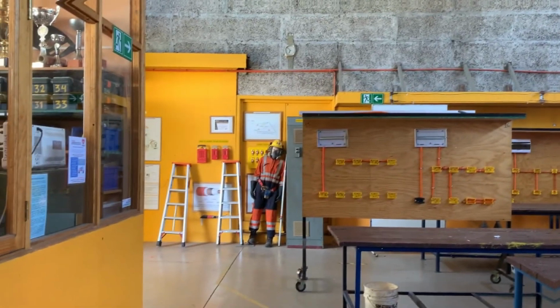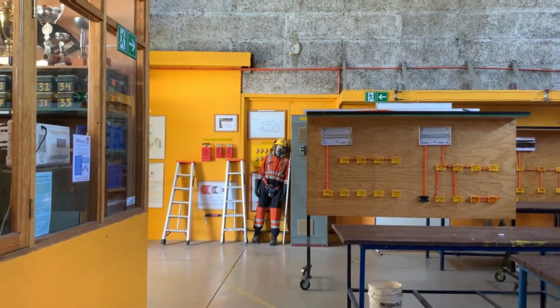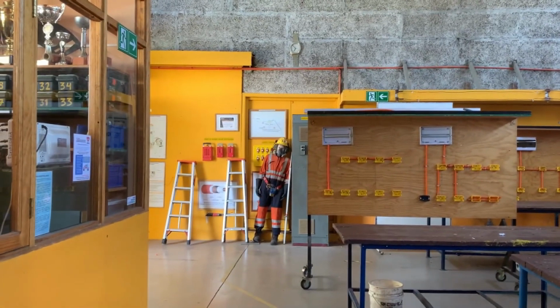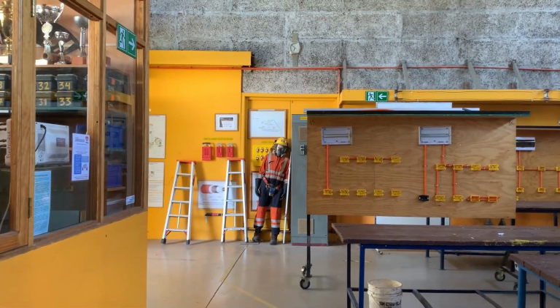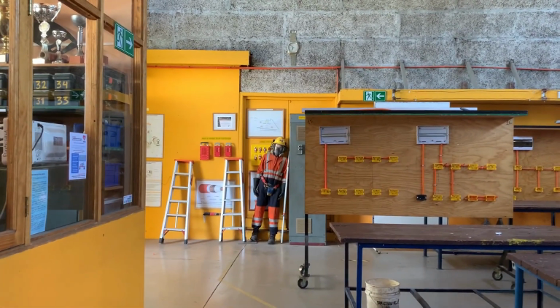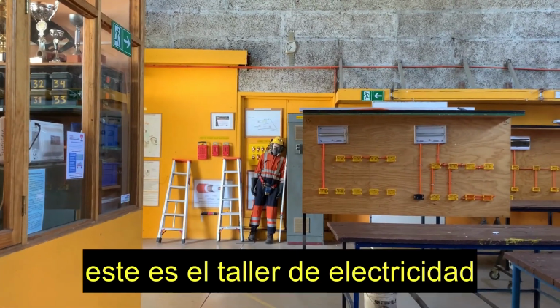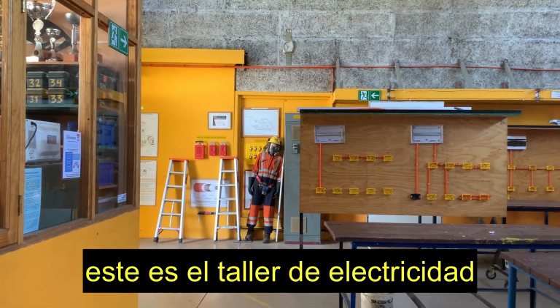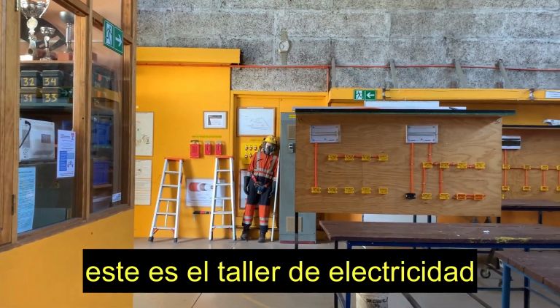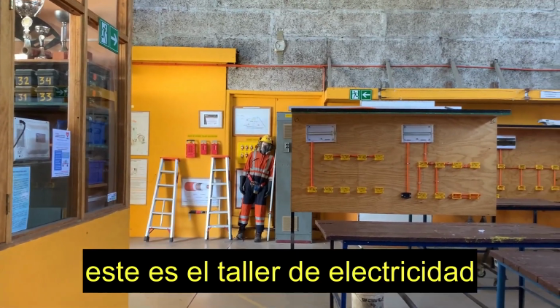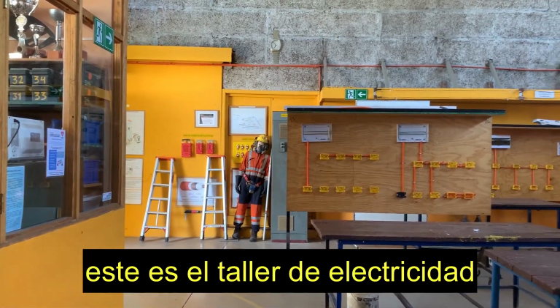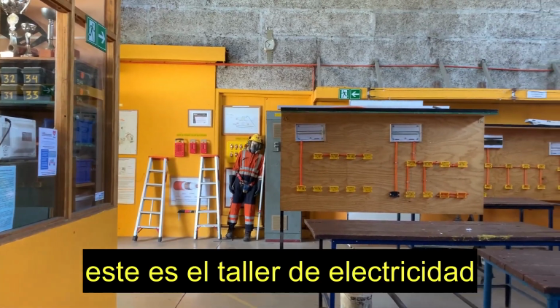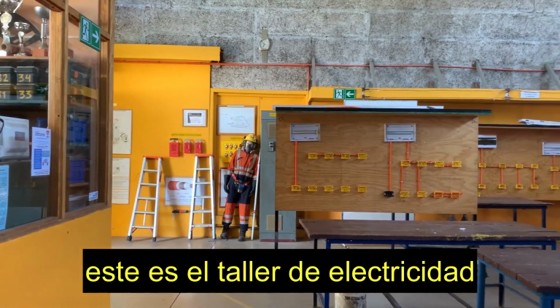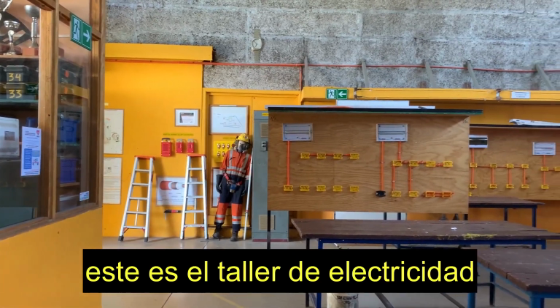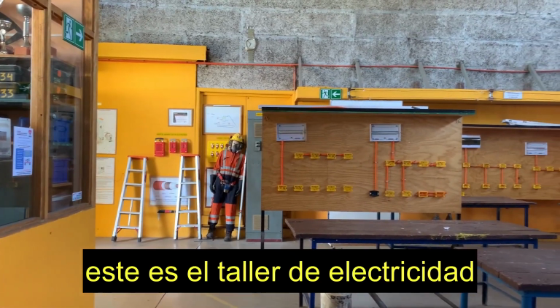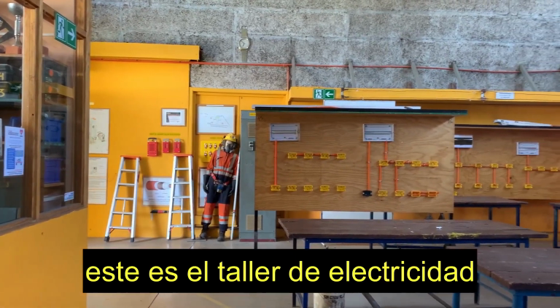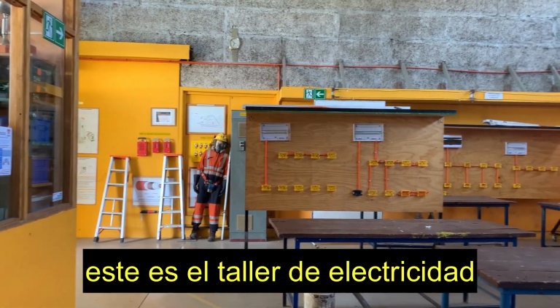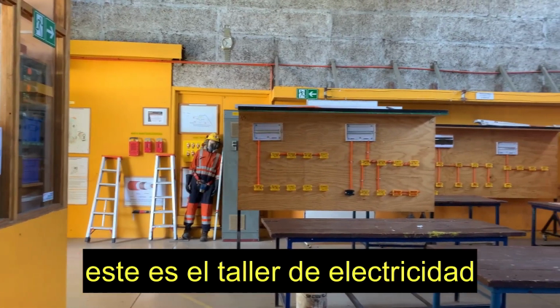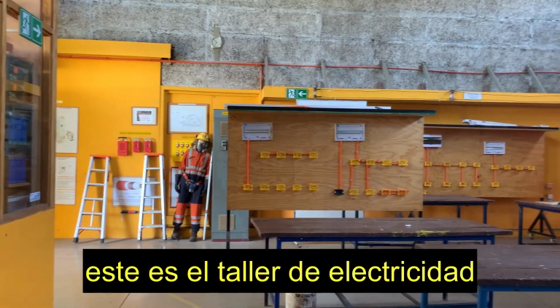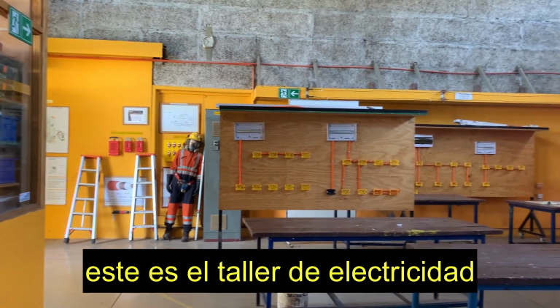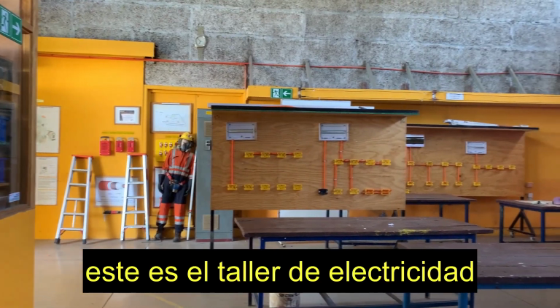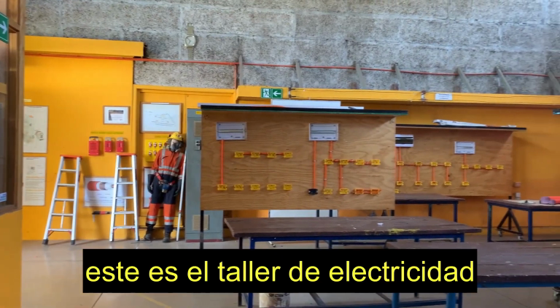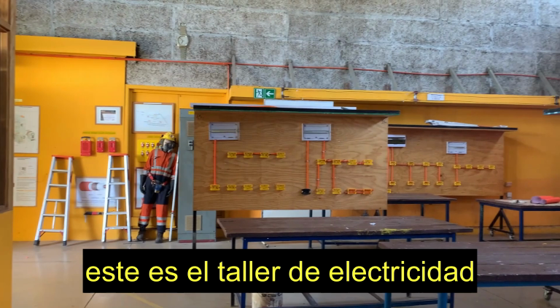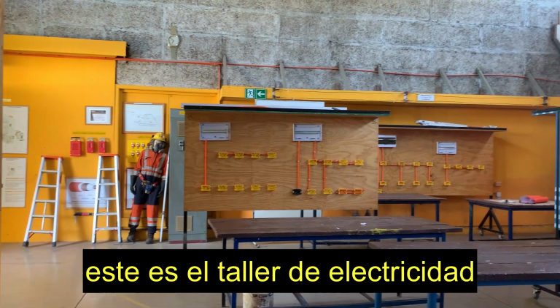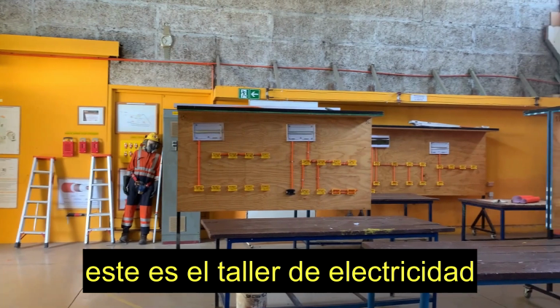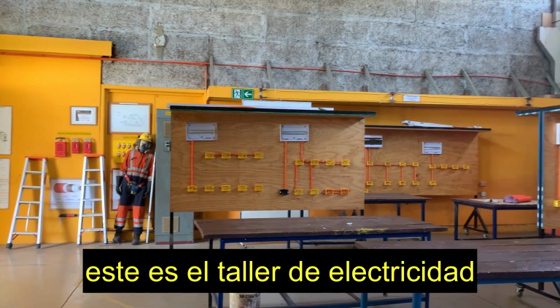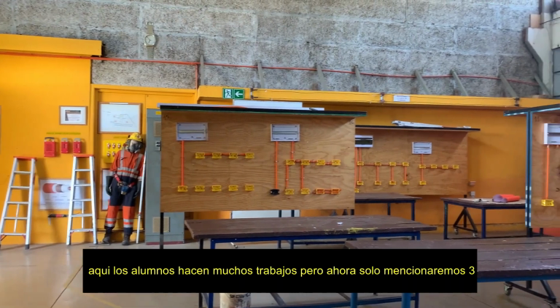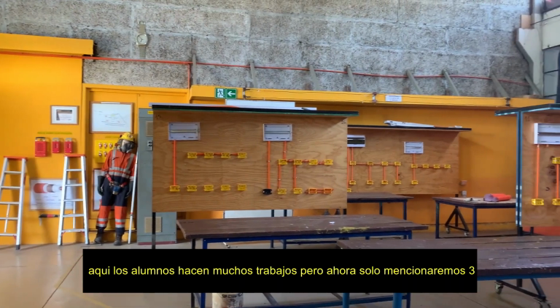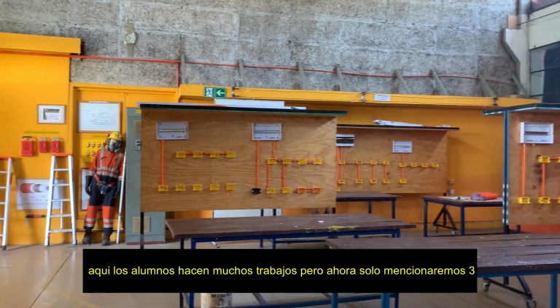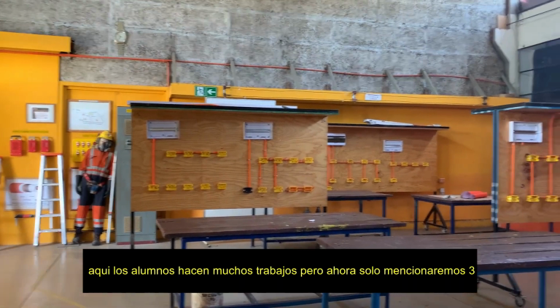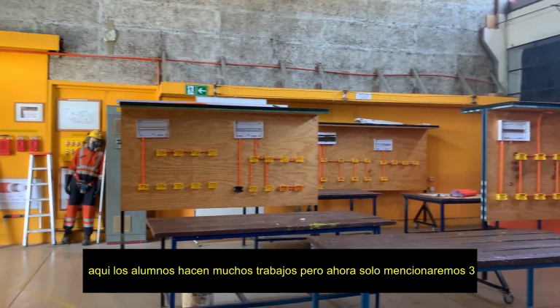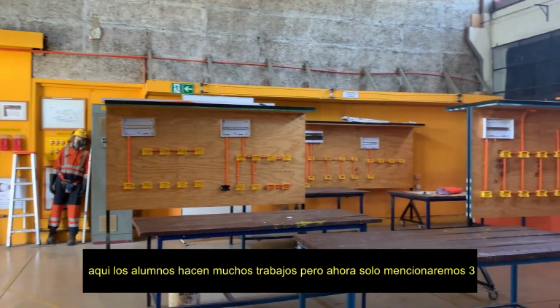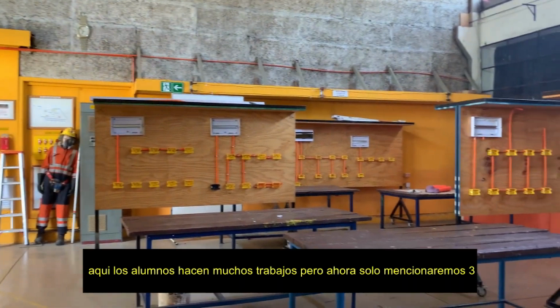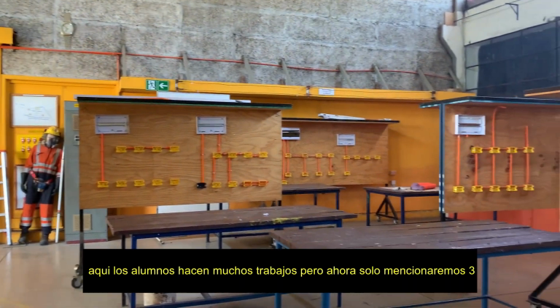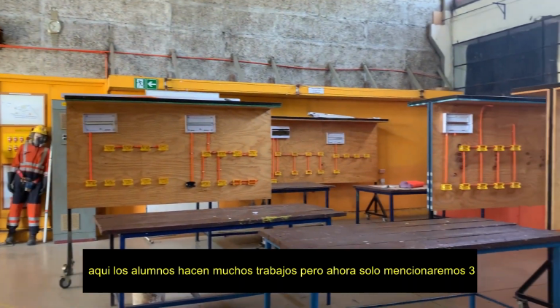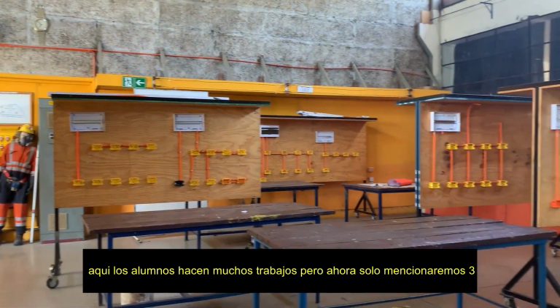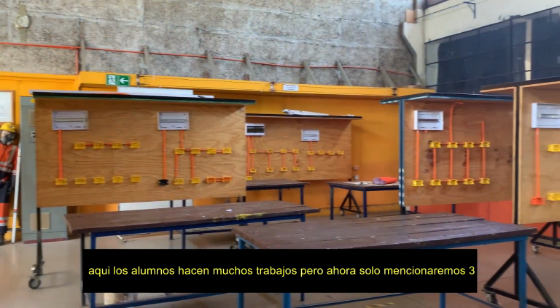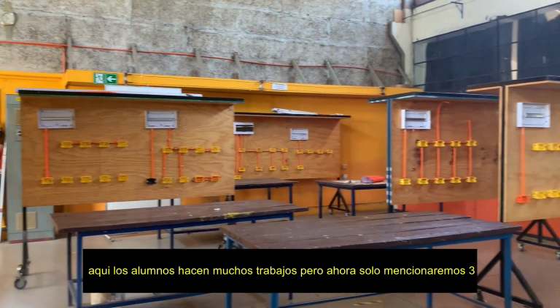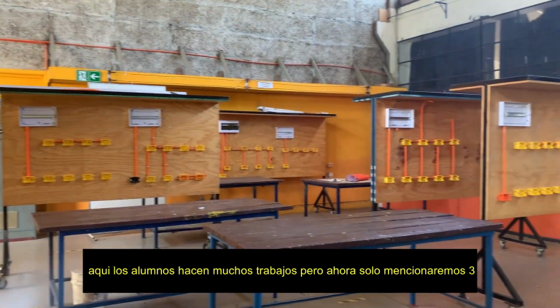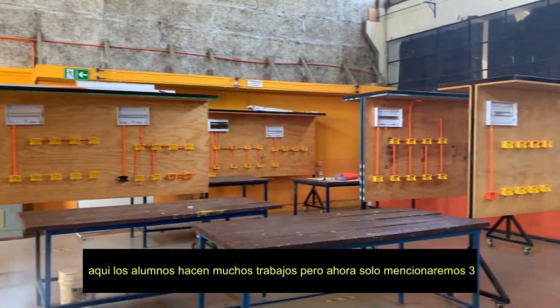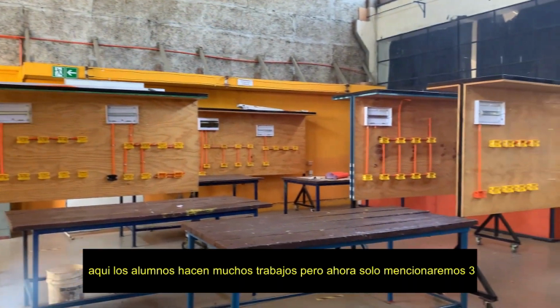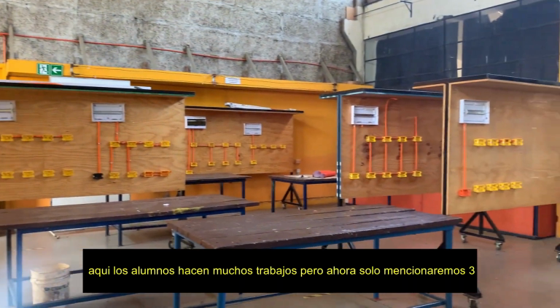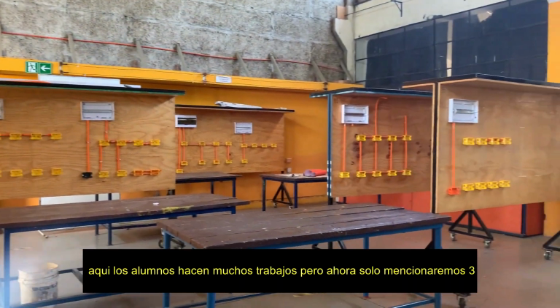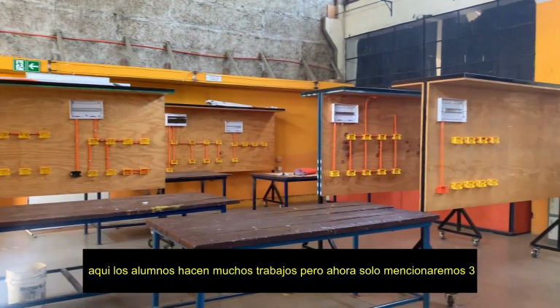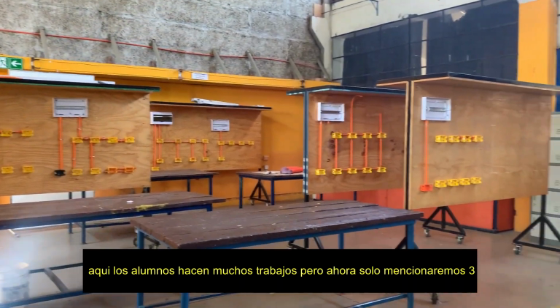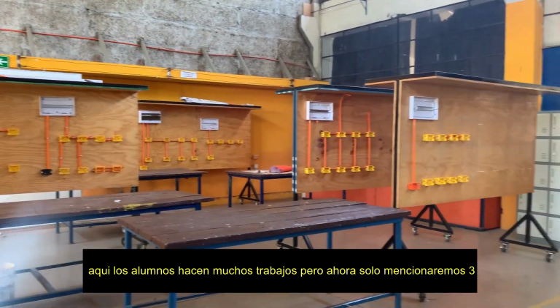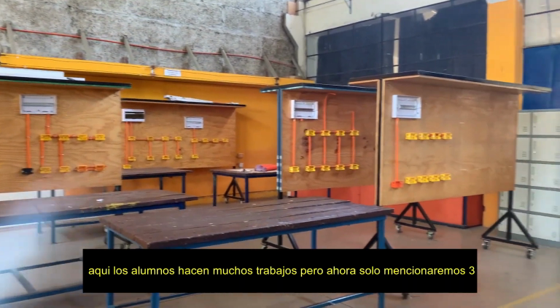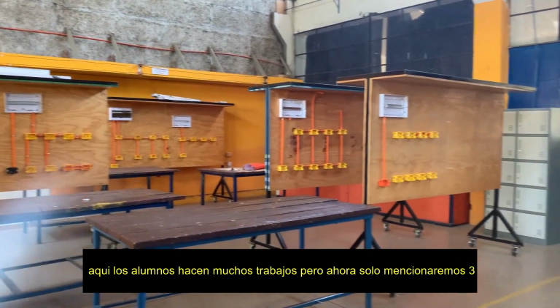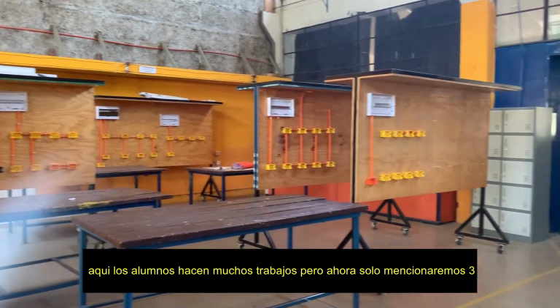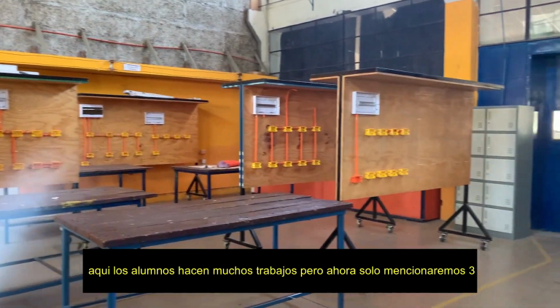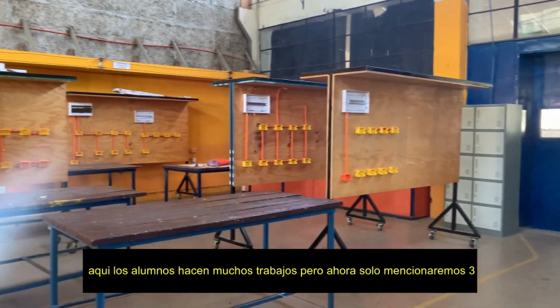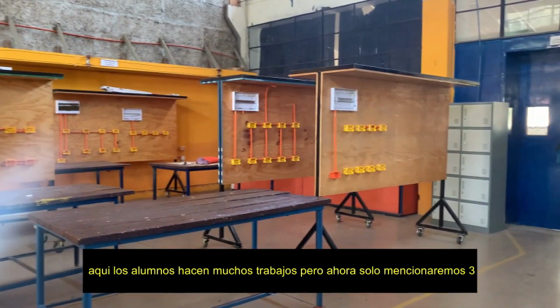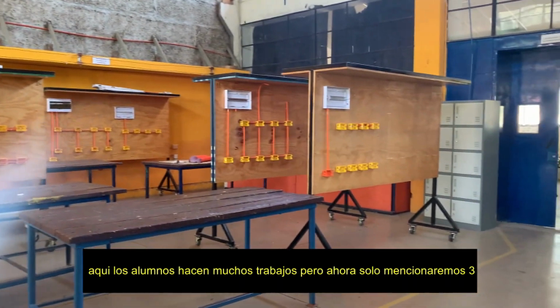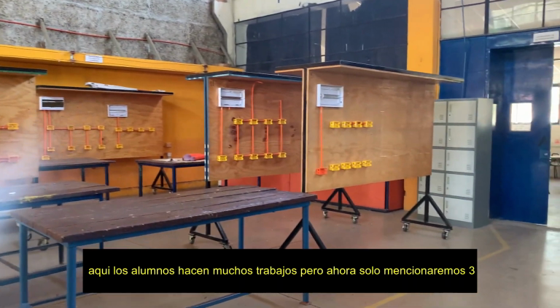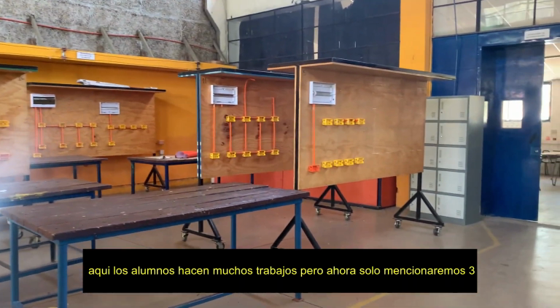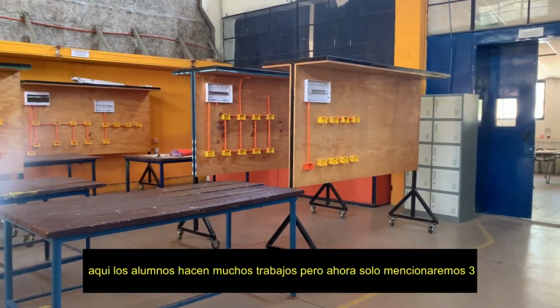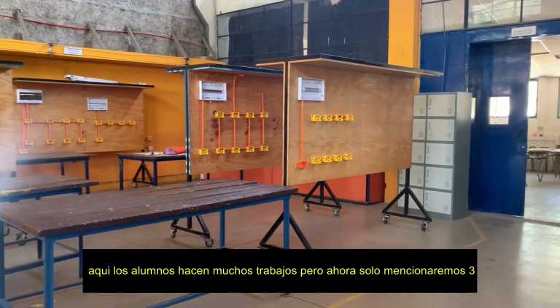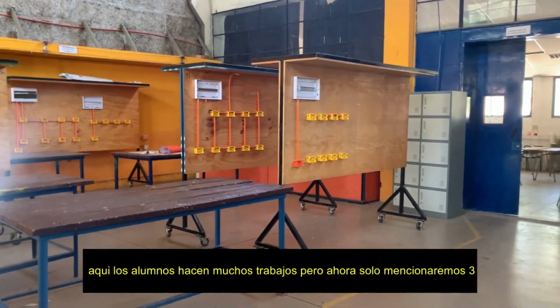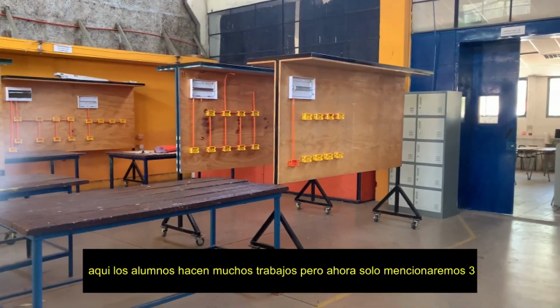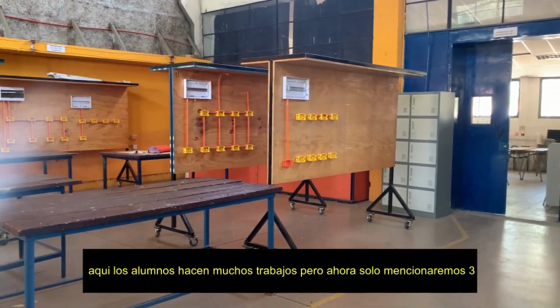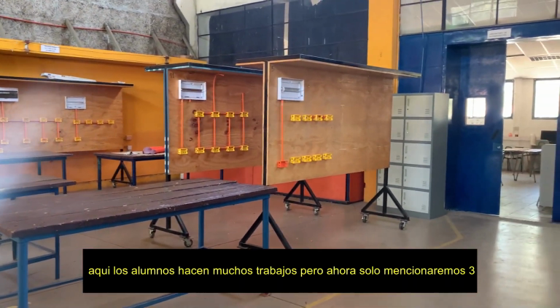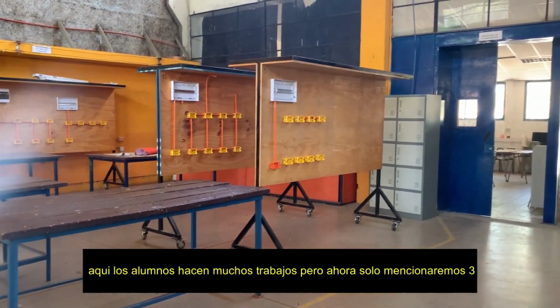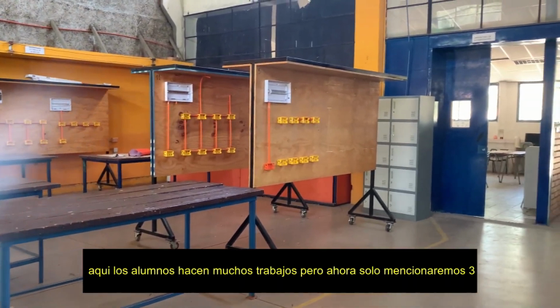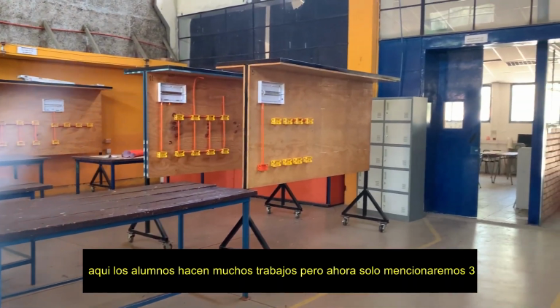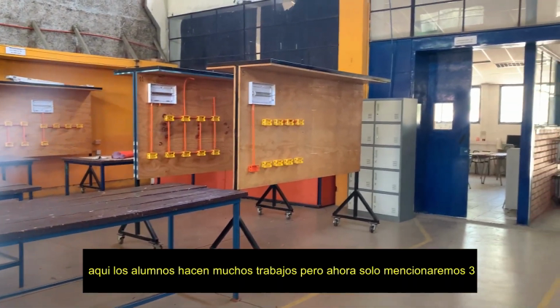This is the electricity workshop. Here students do many jobs, but now we only mention three.